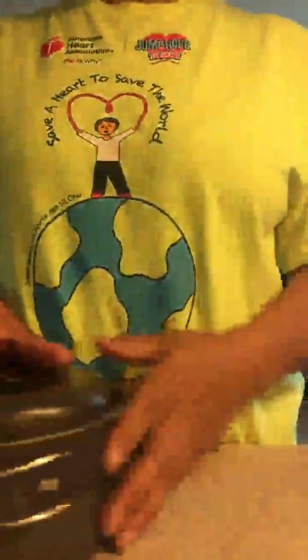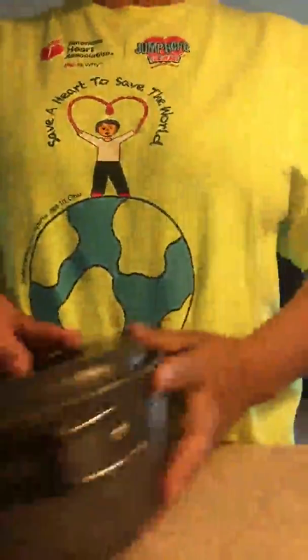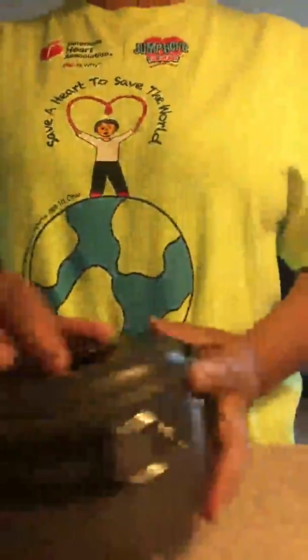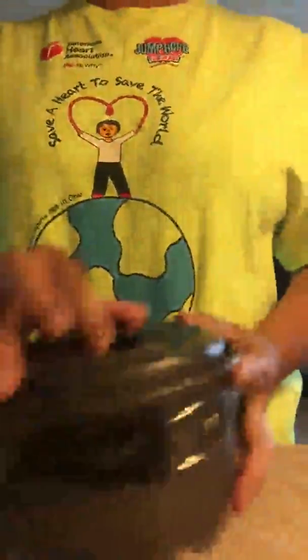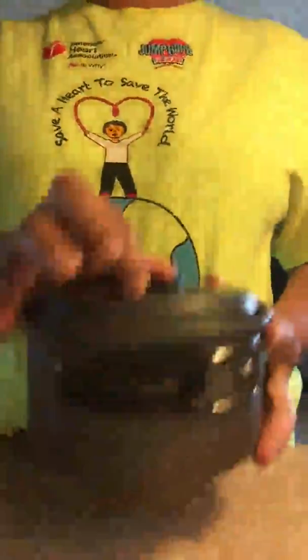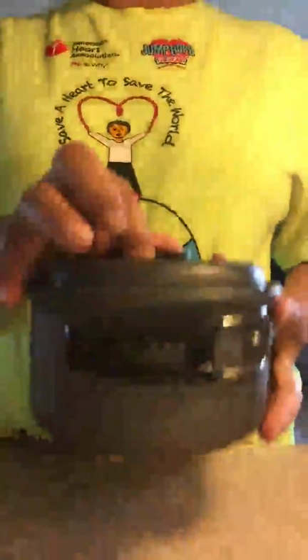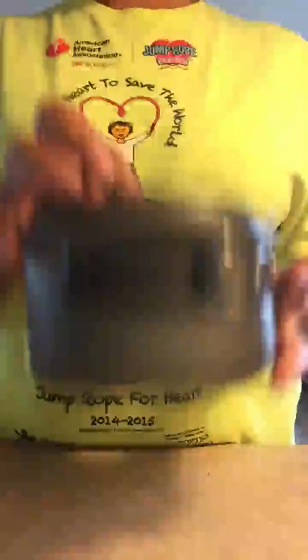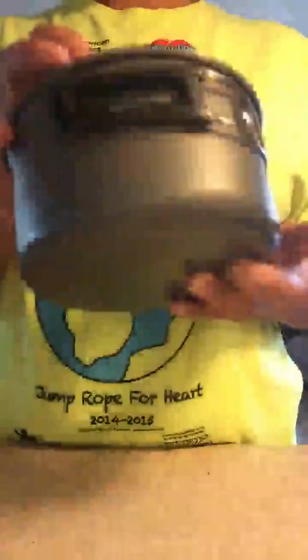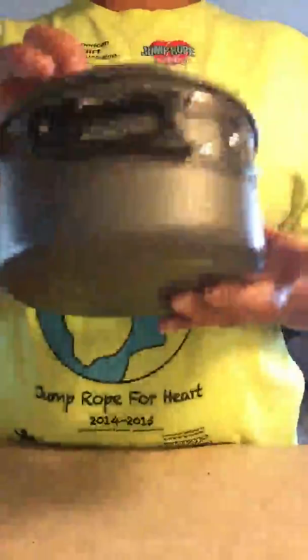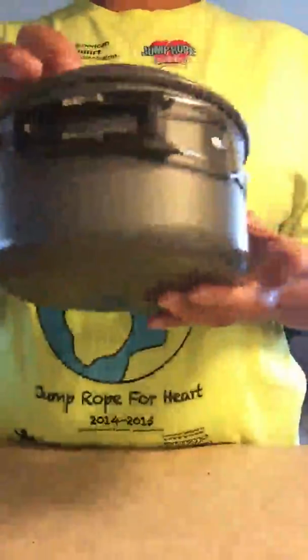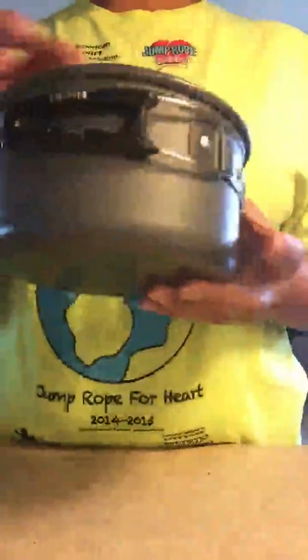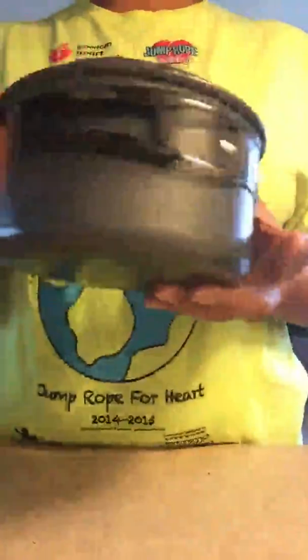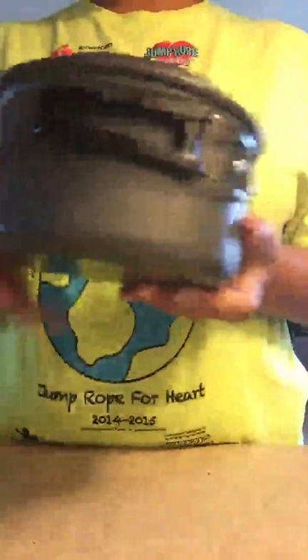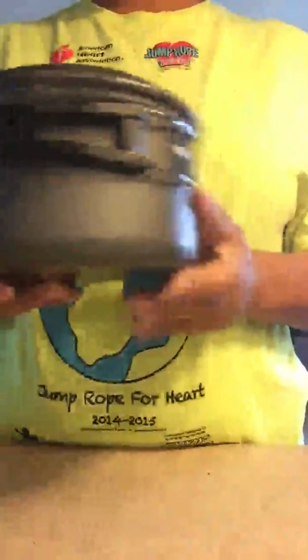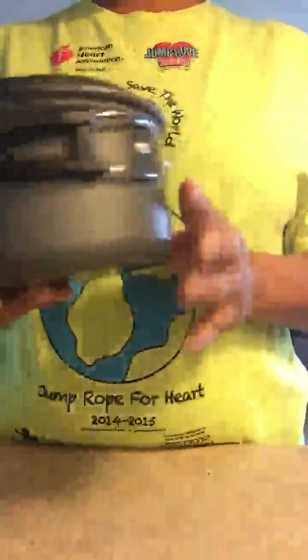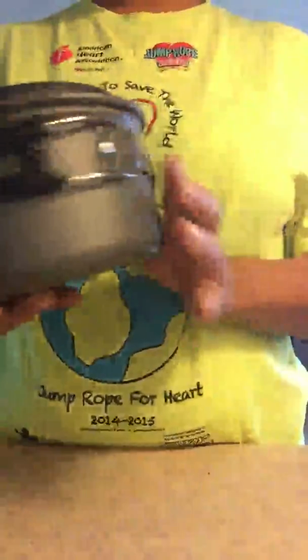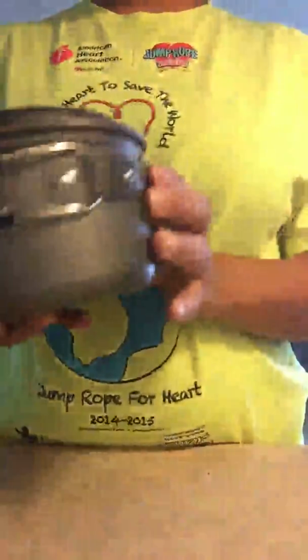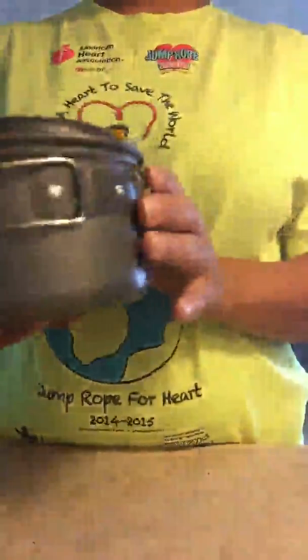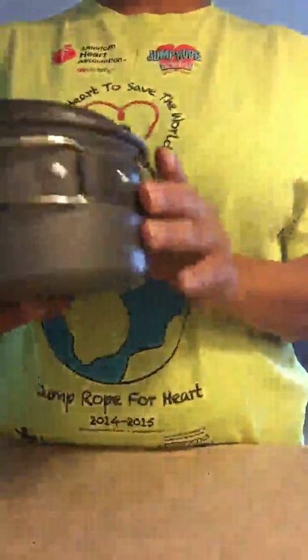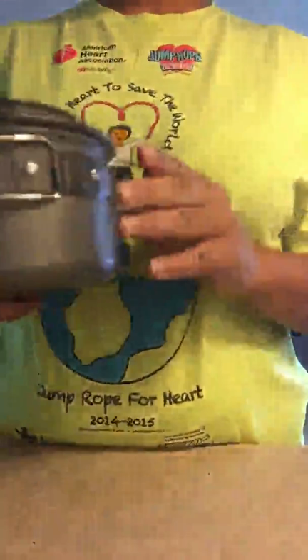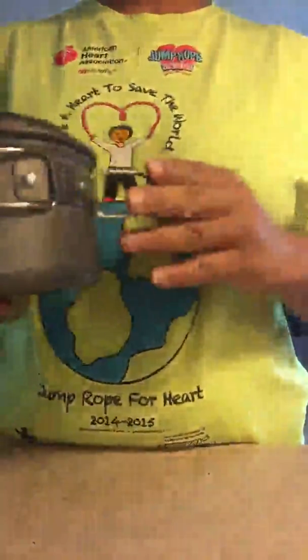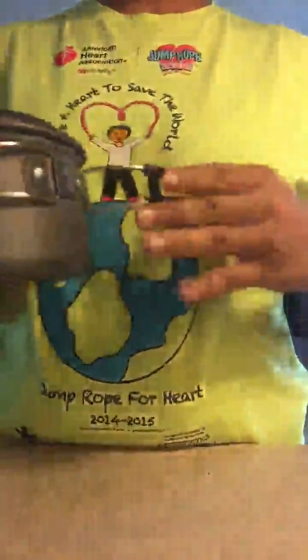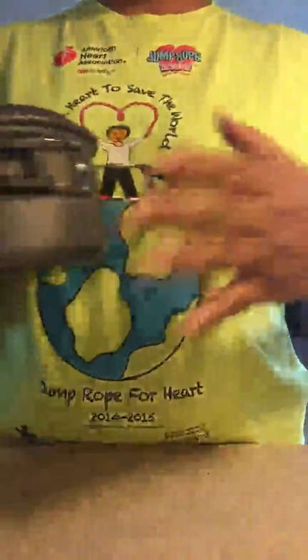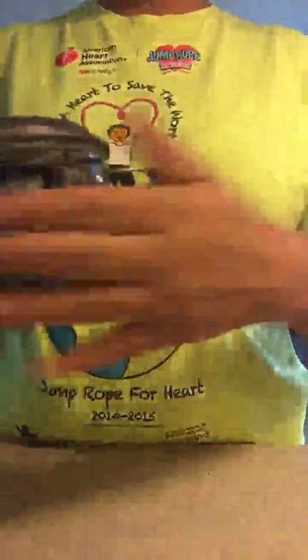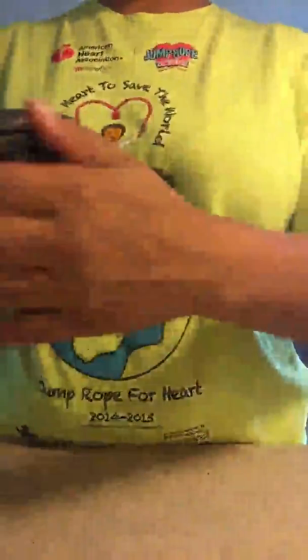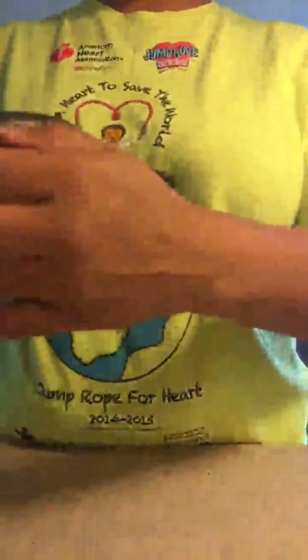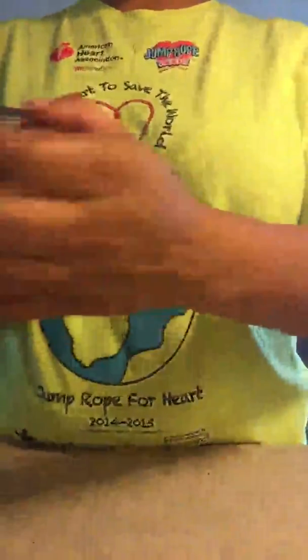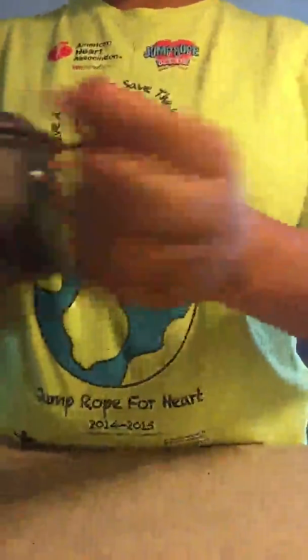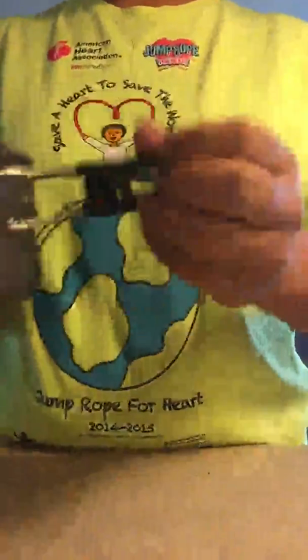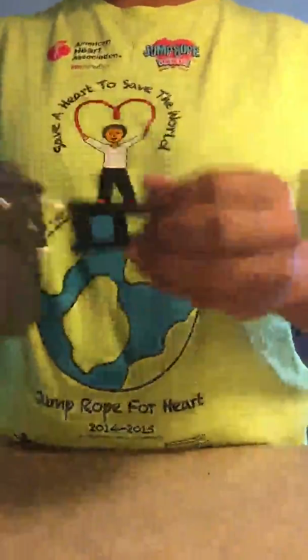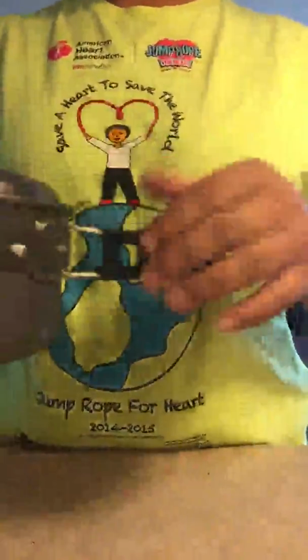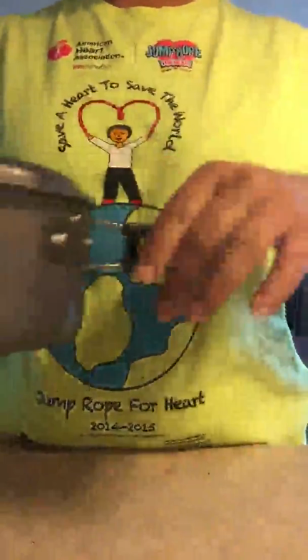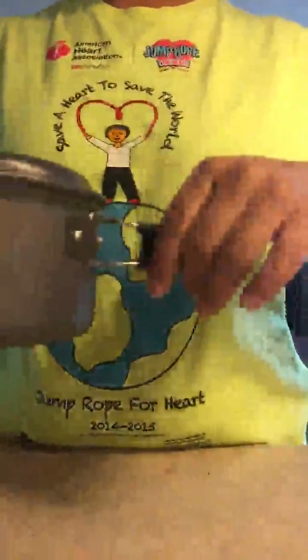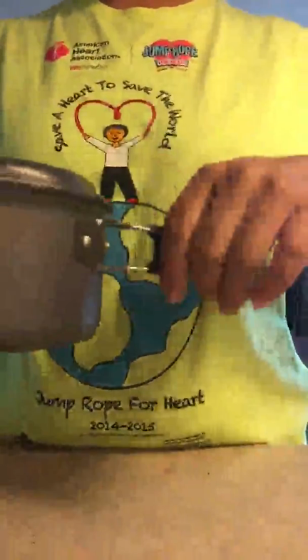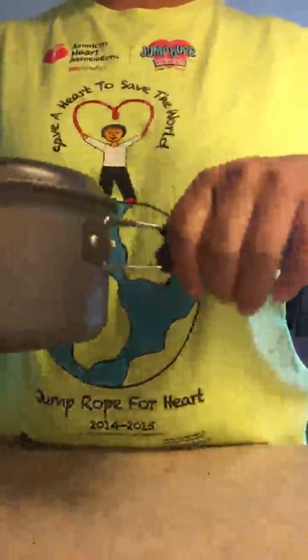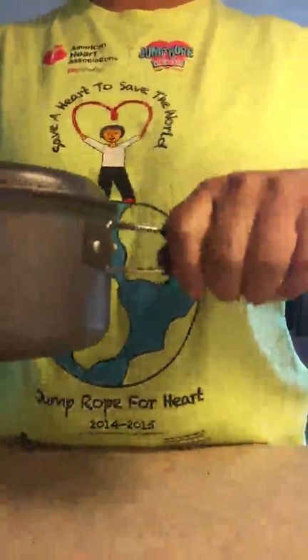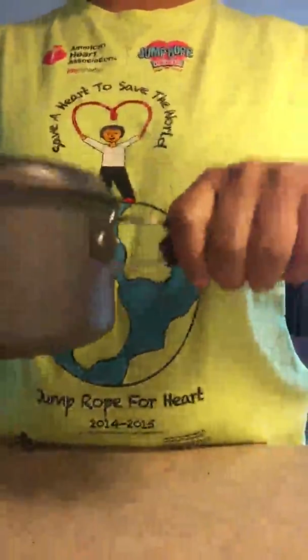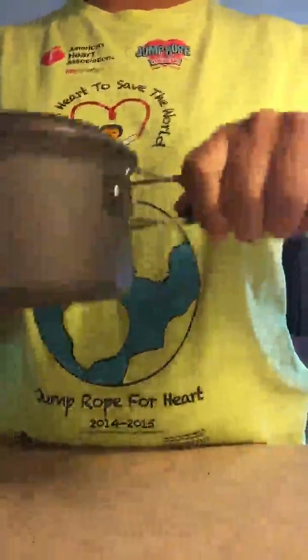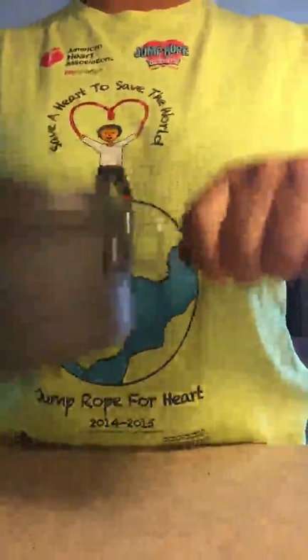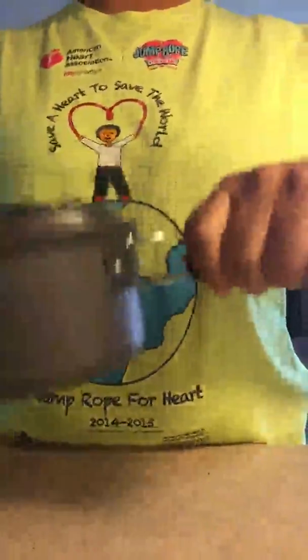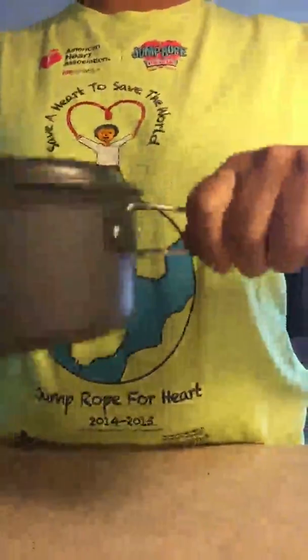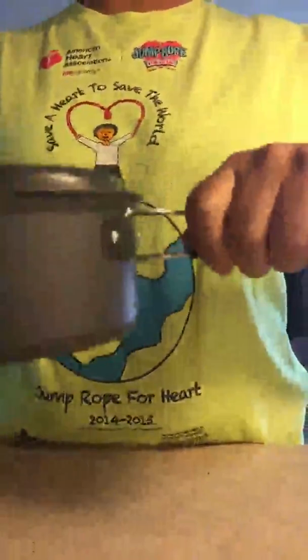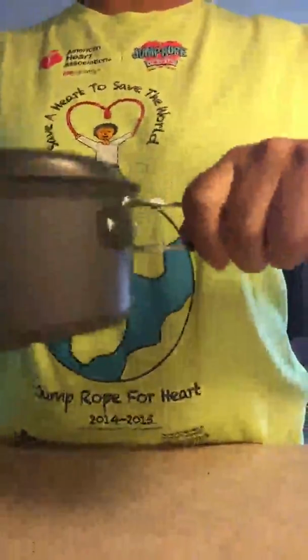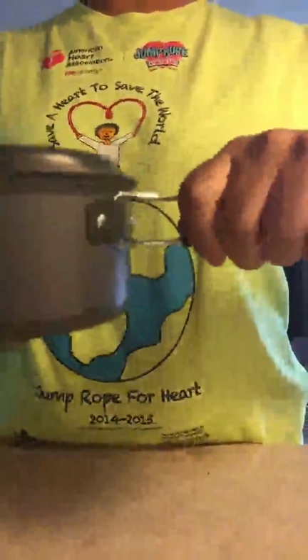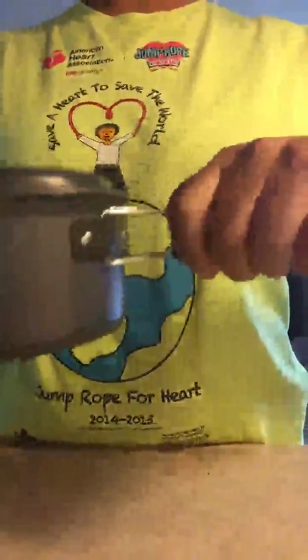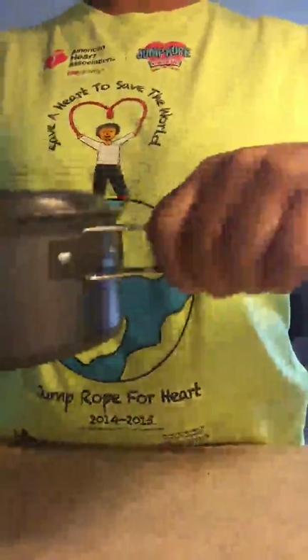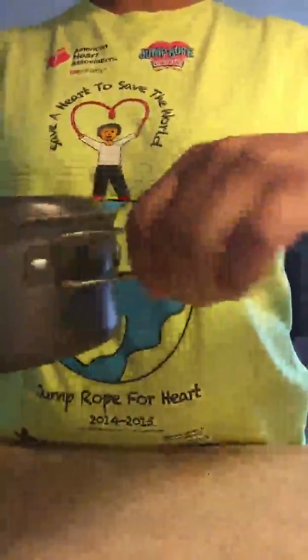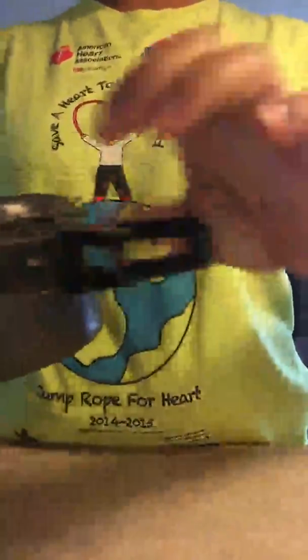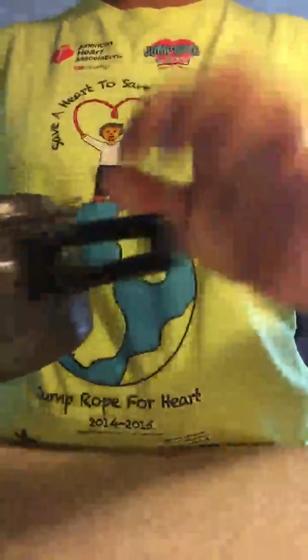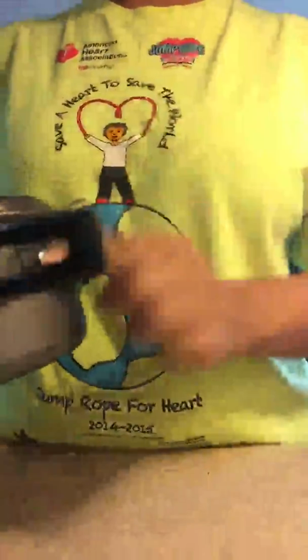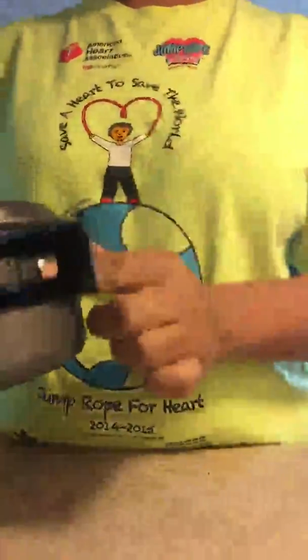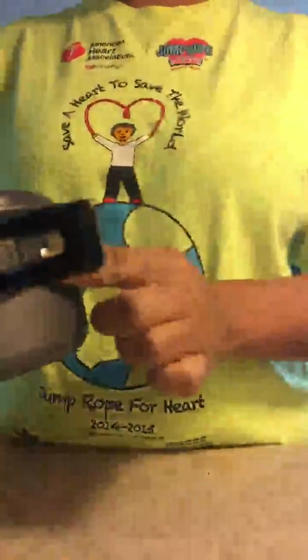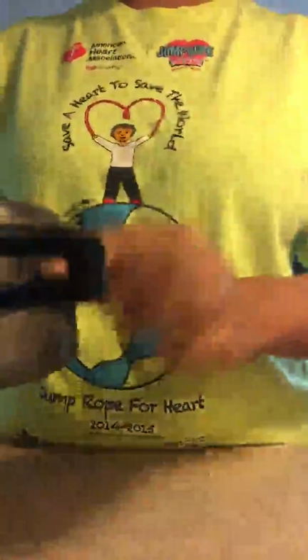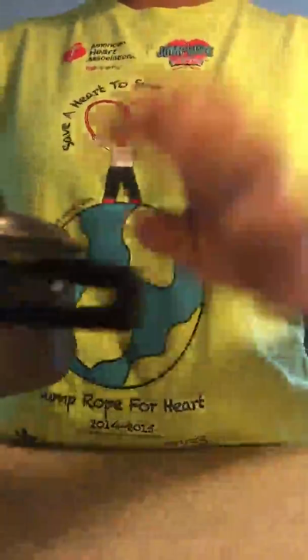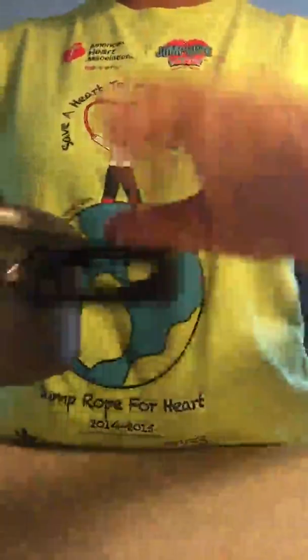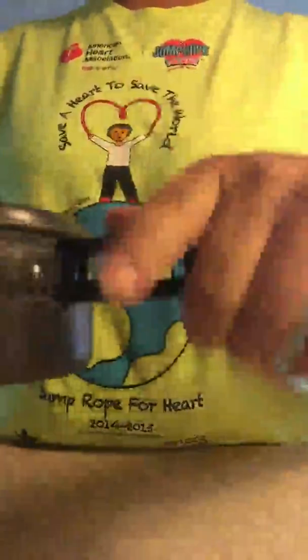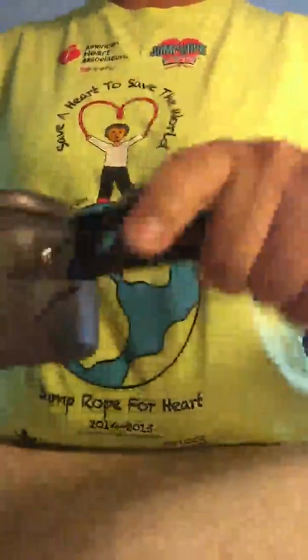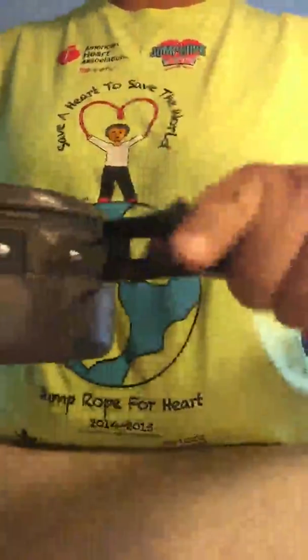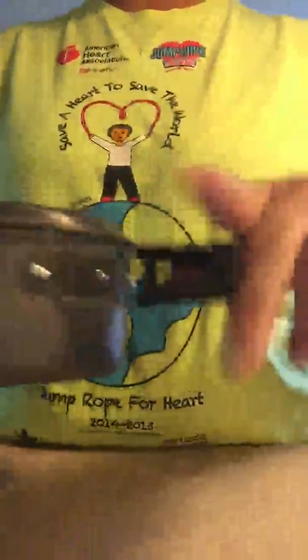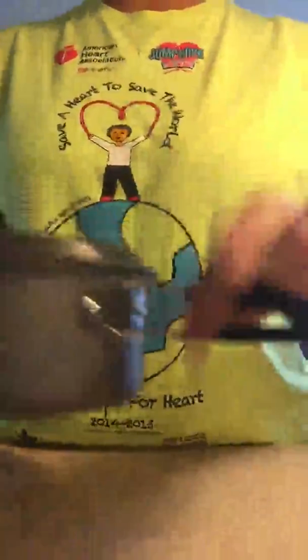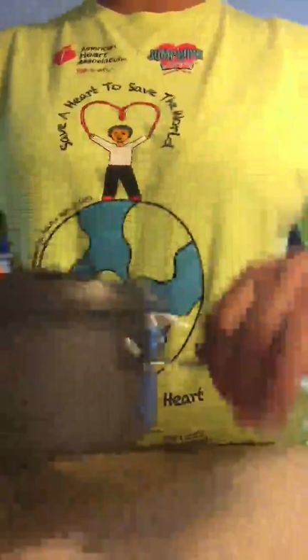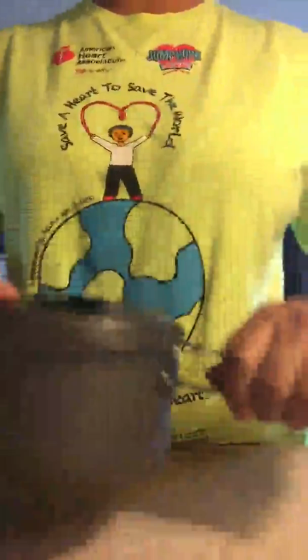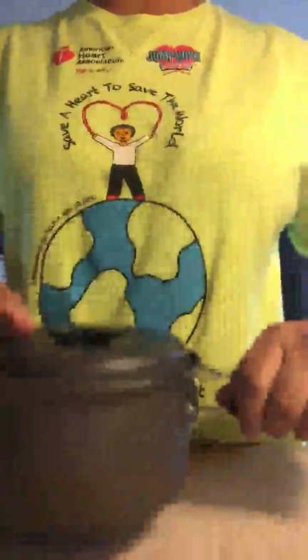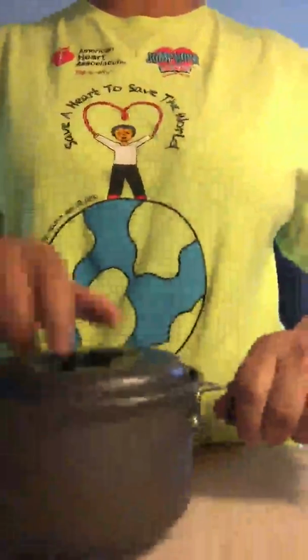You have your lid on your pot. The pot has the same type of handles, attached with rivets — very durable.